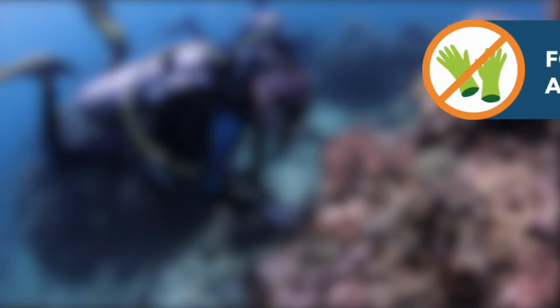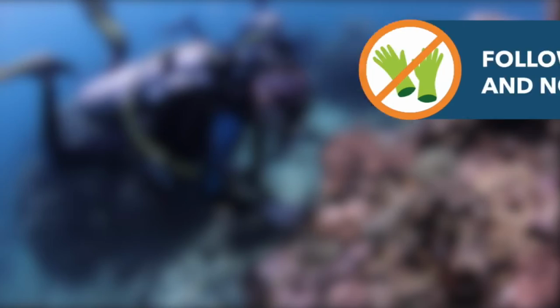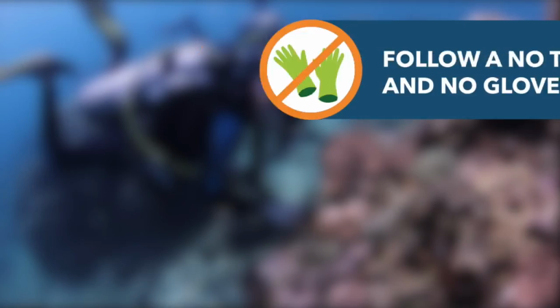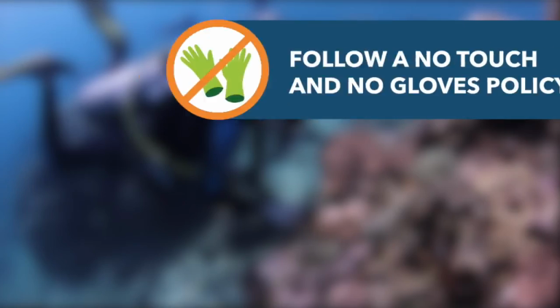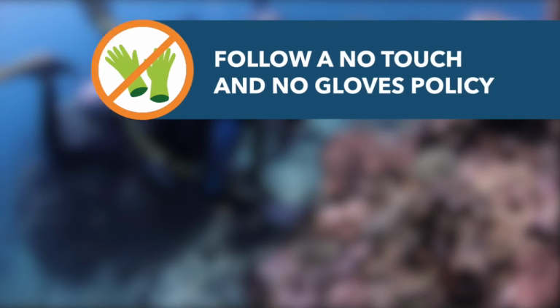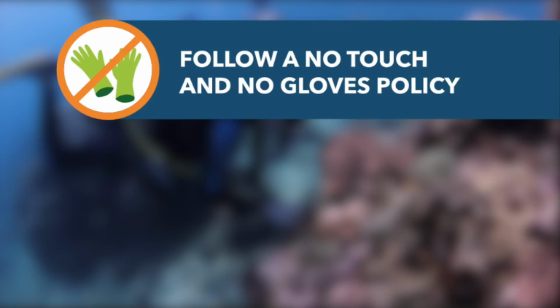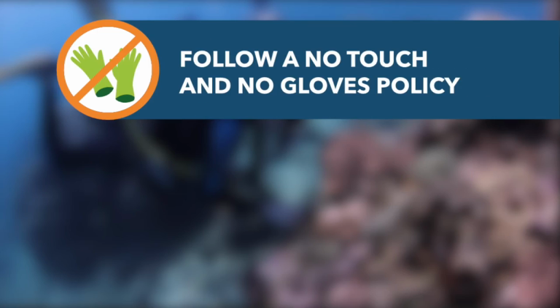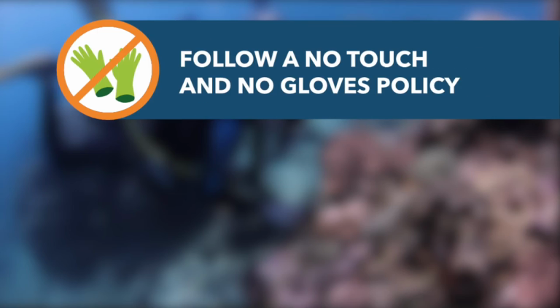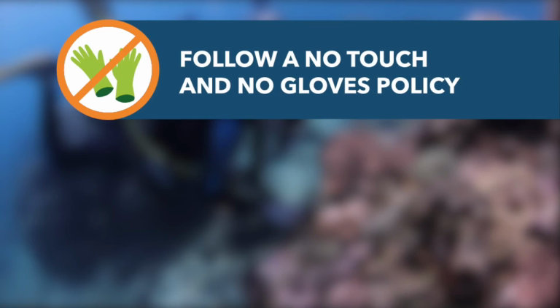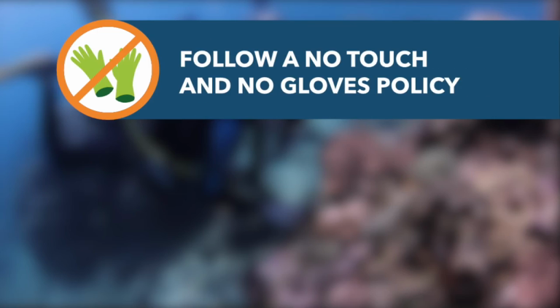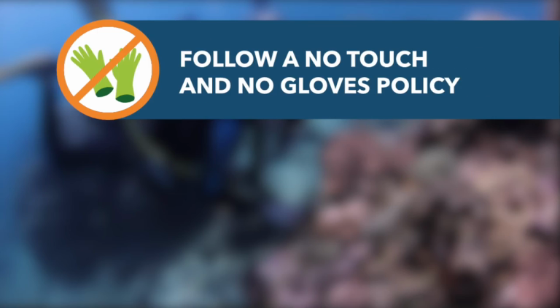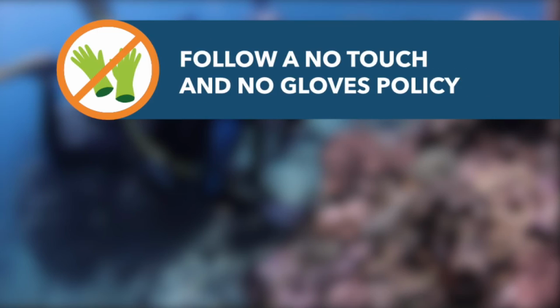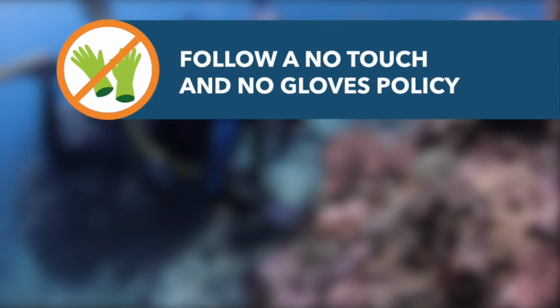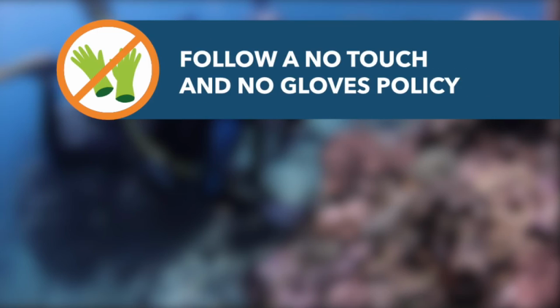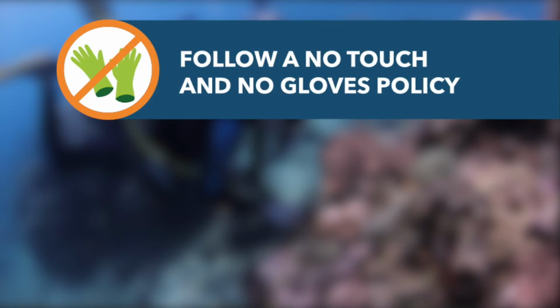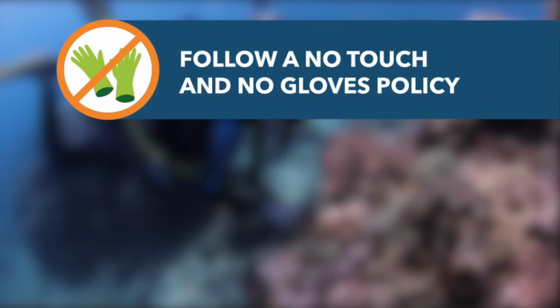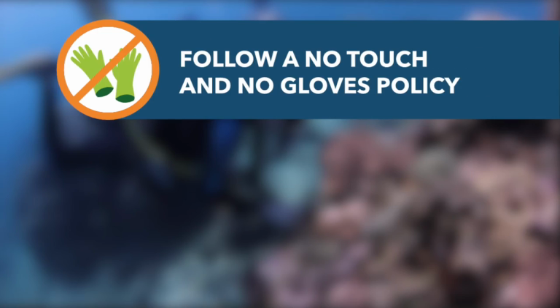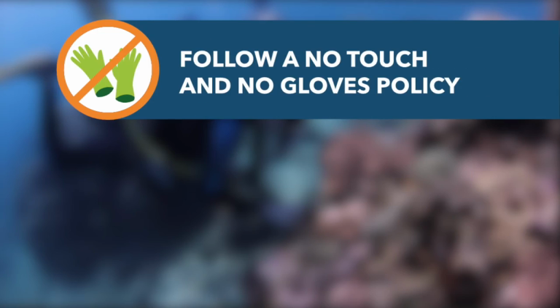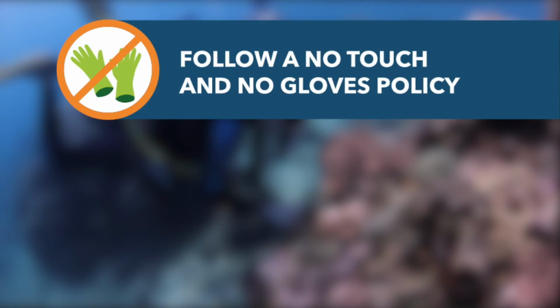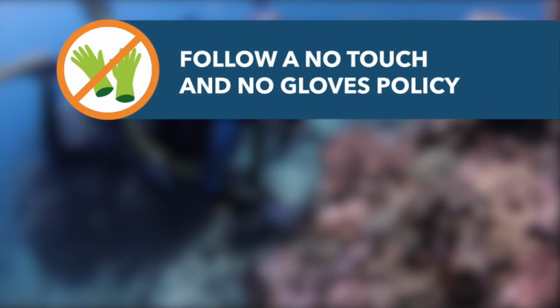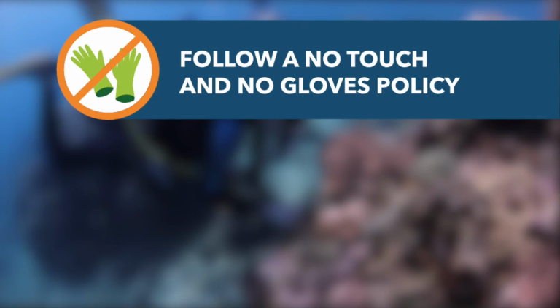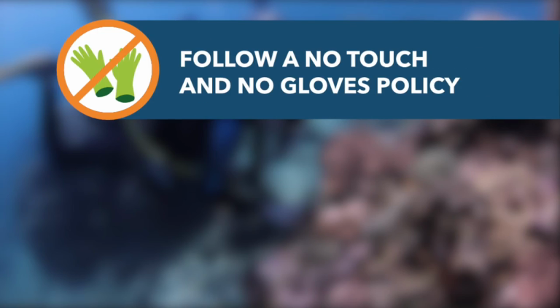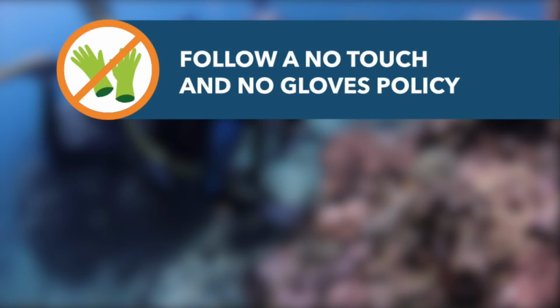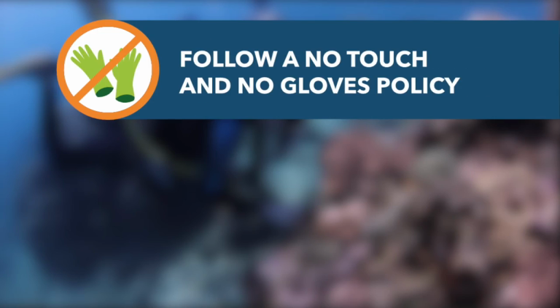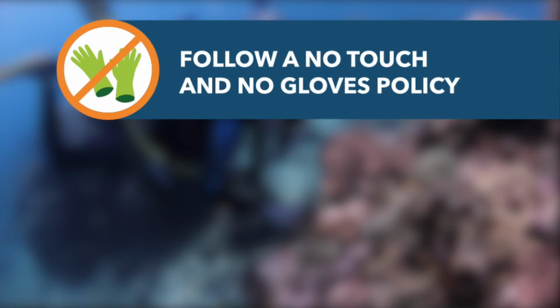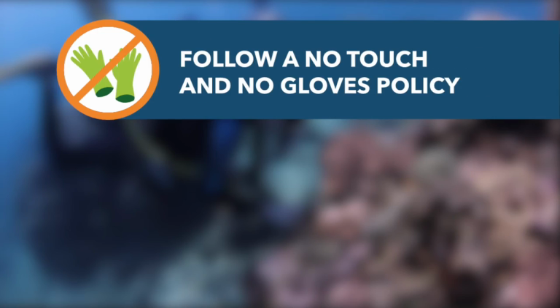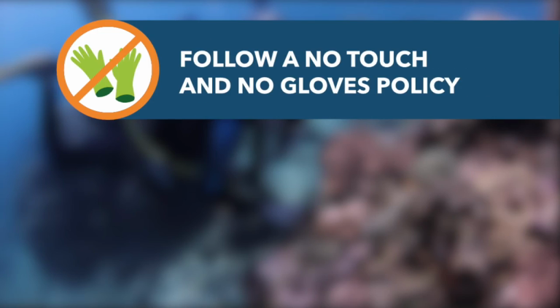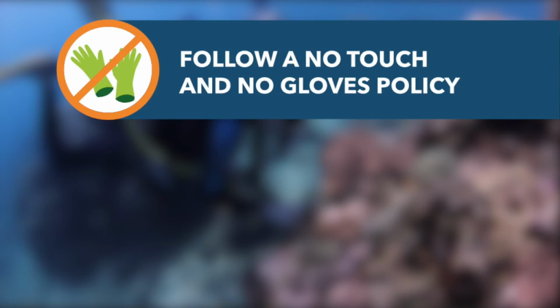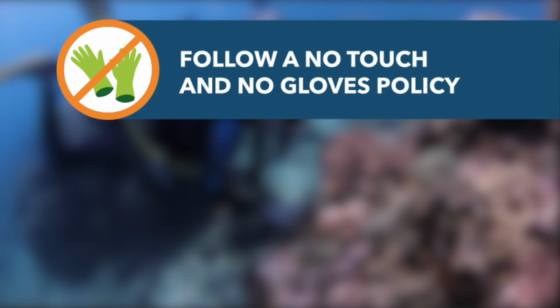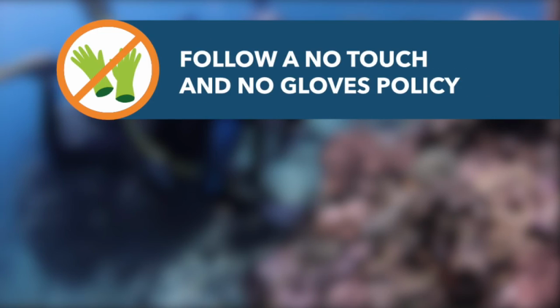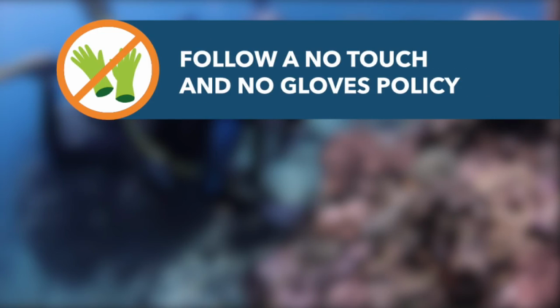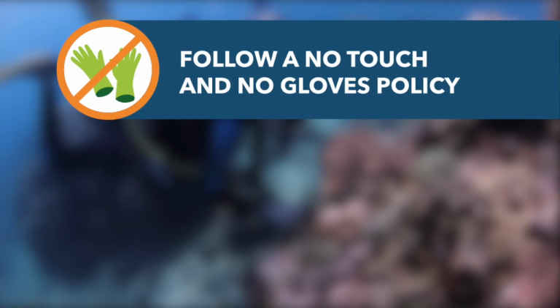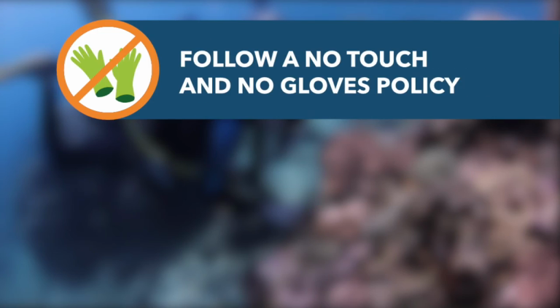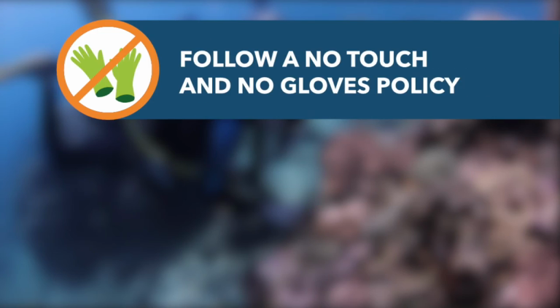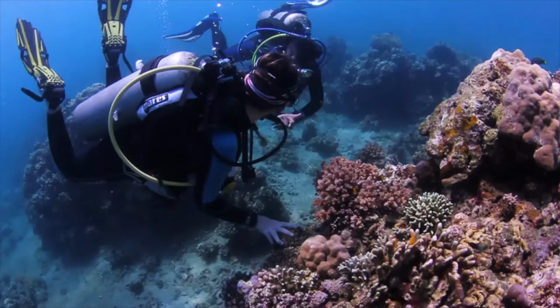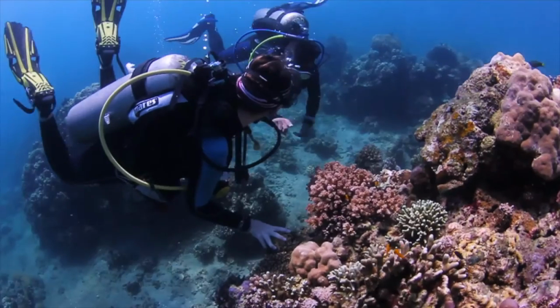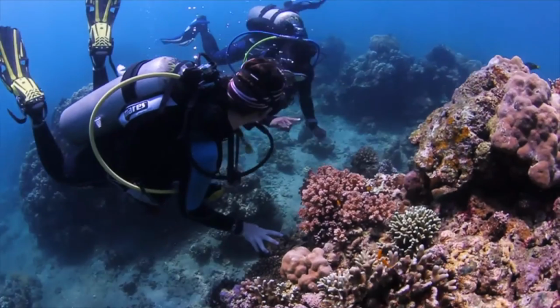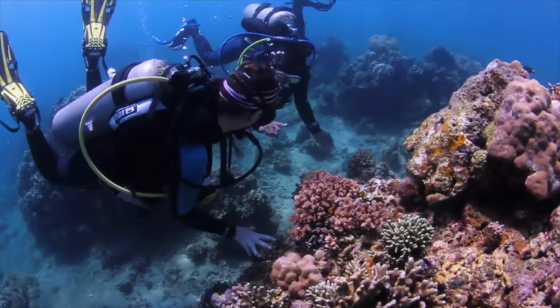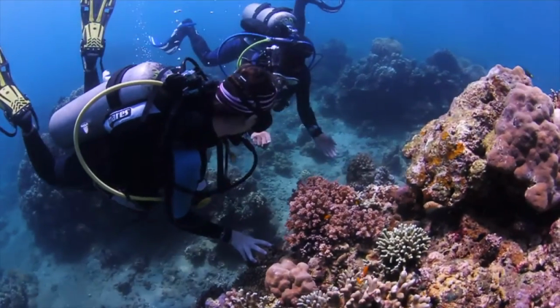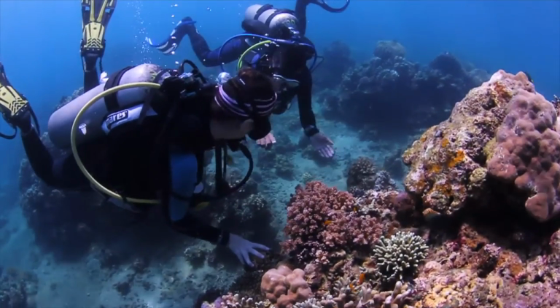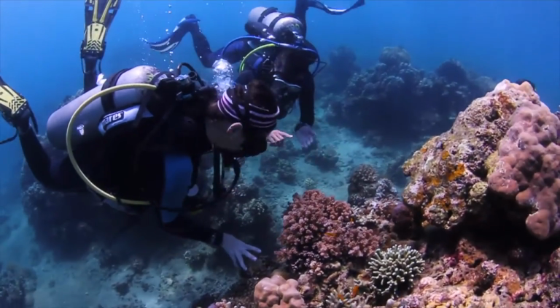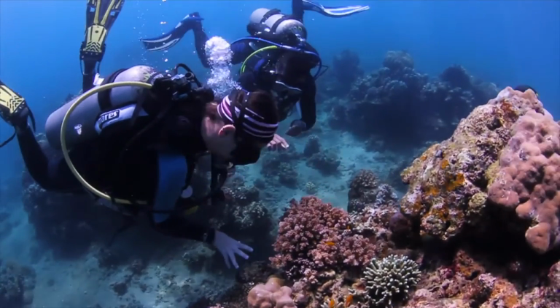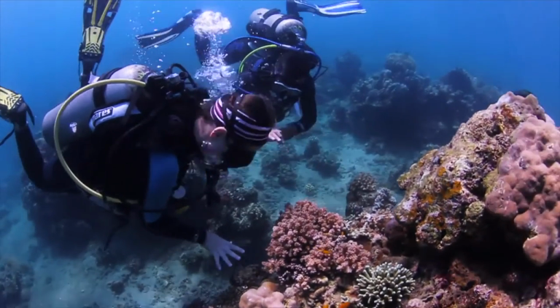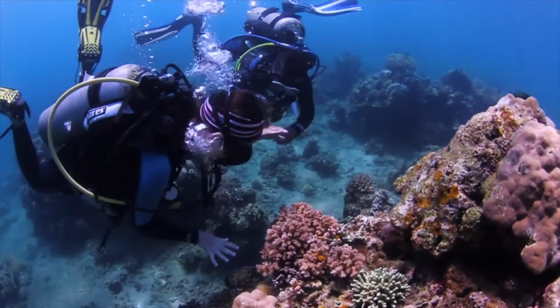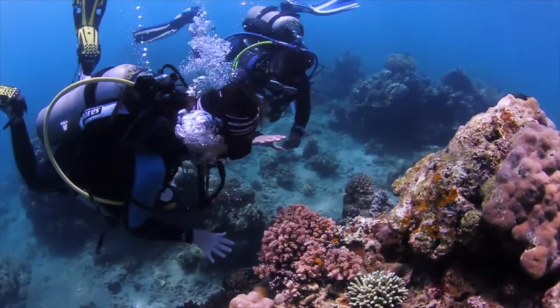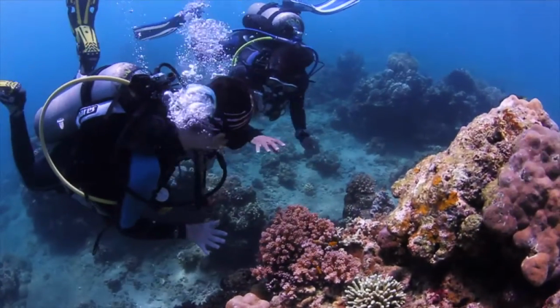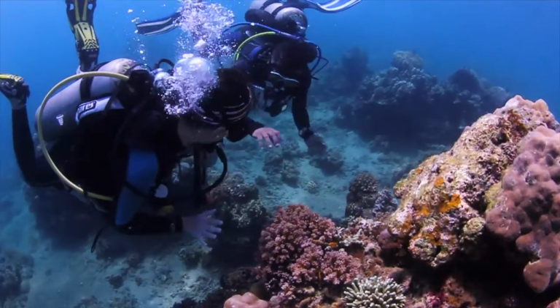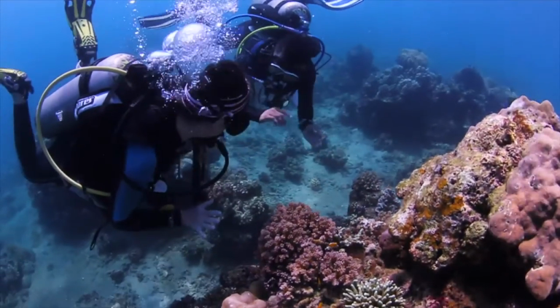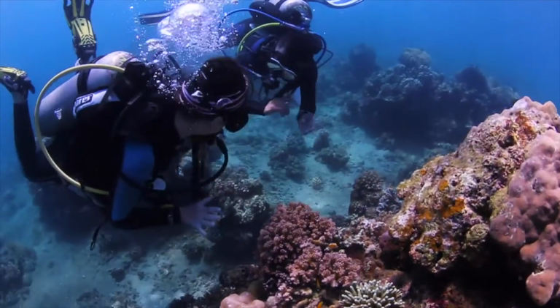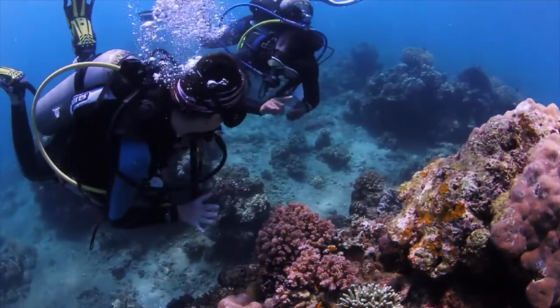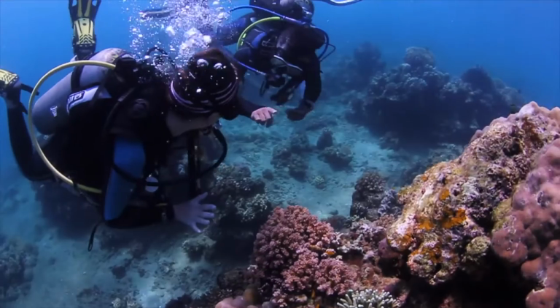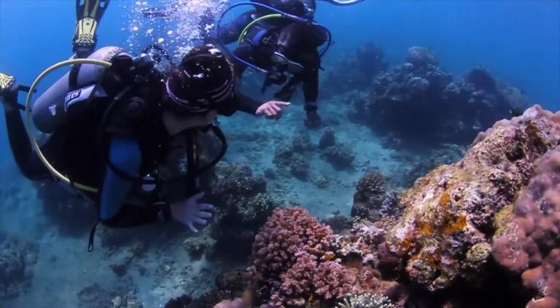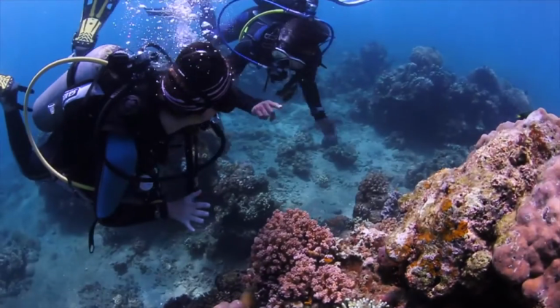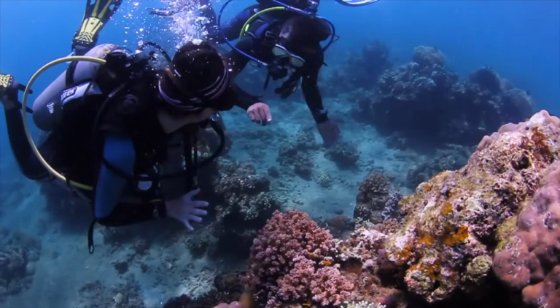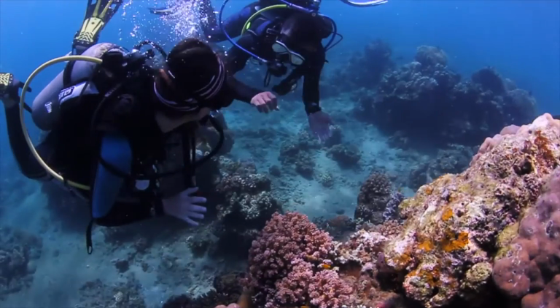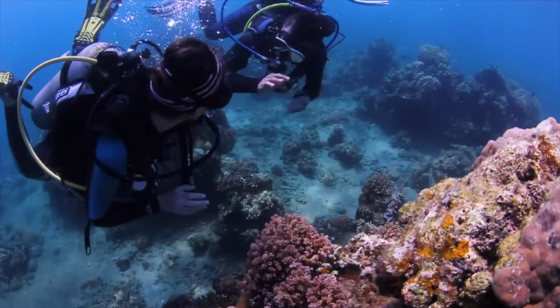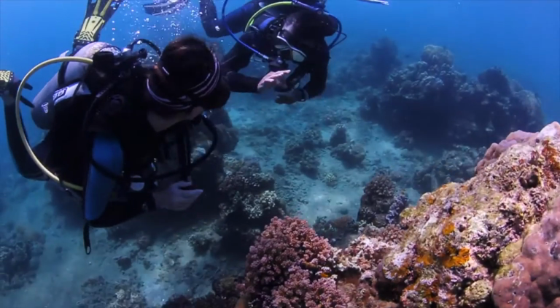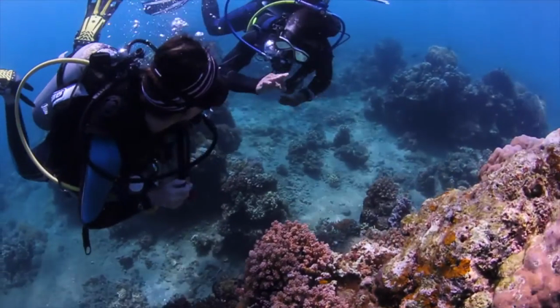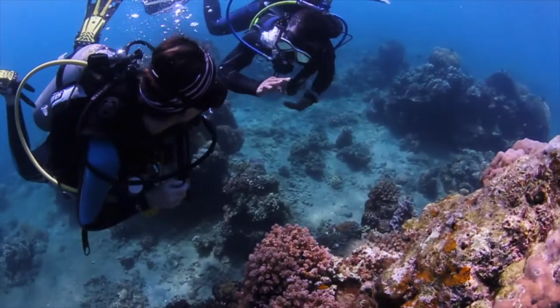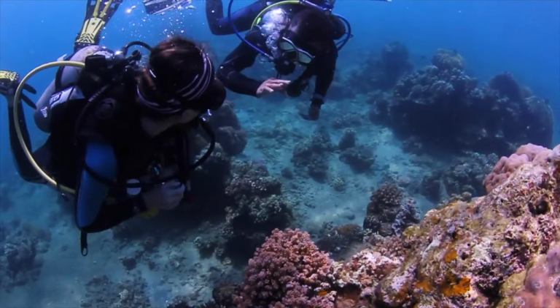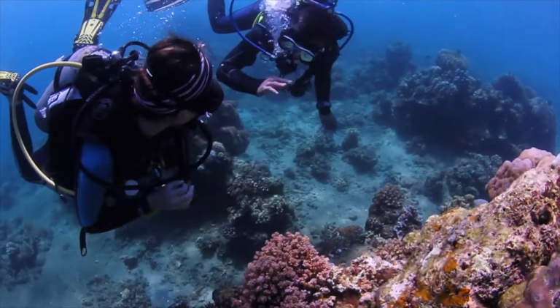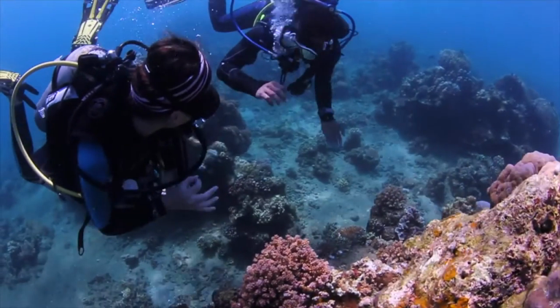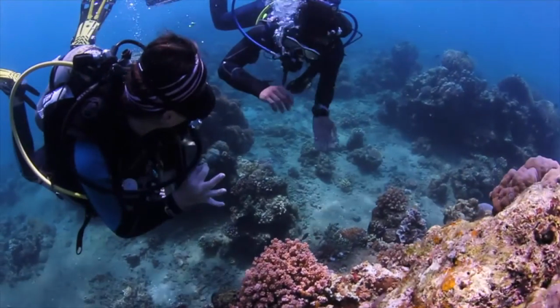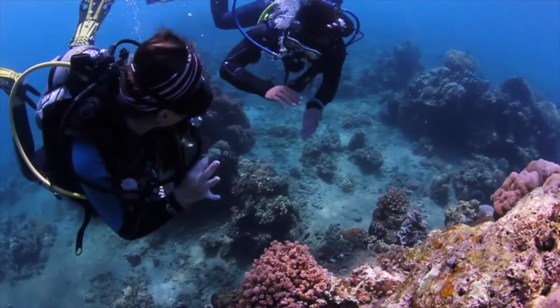Touching coral can damage it or spread disease. Guides should correct their customers and ask them not to wear gloves.